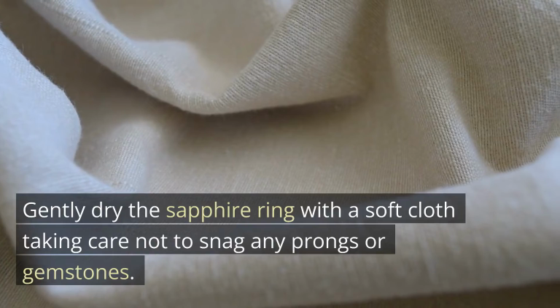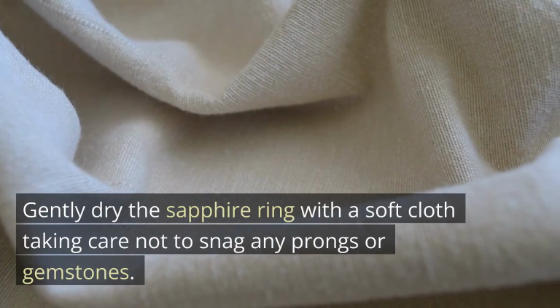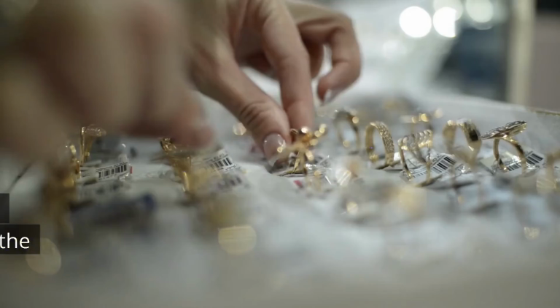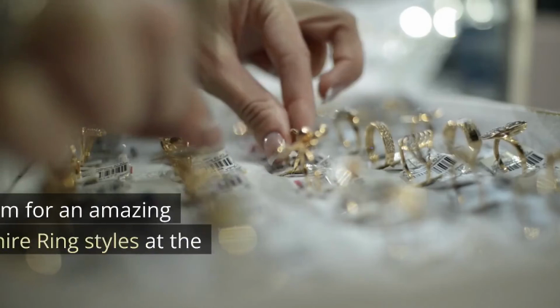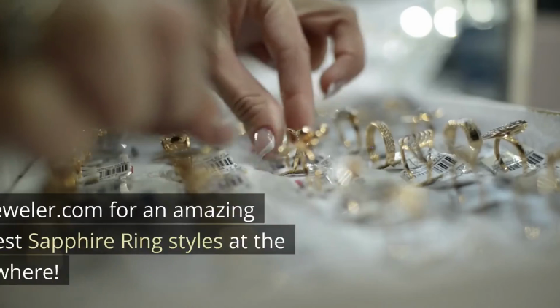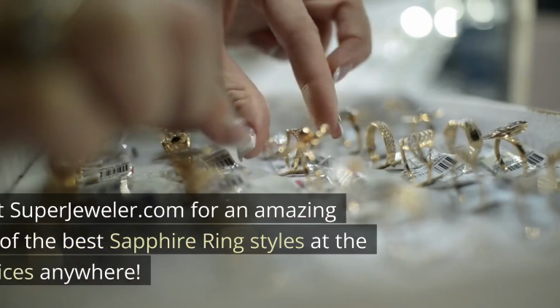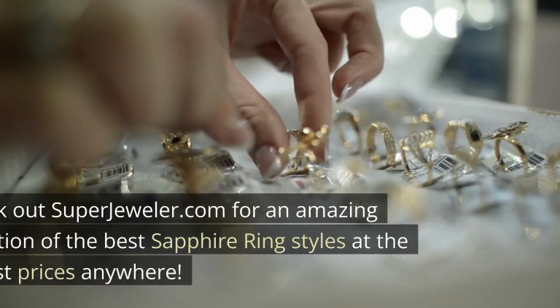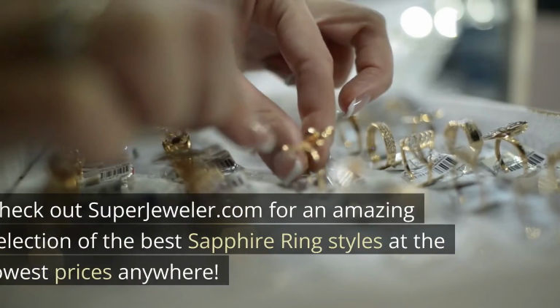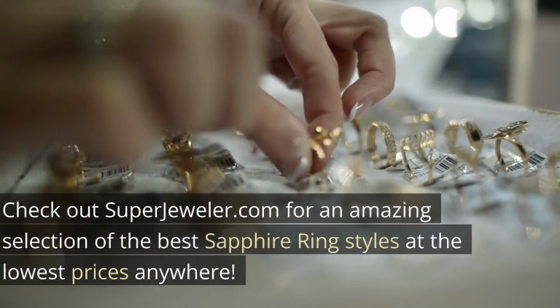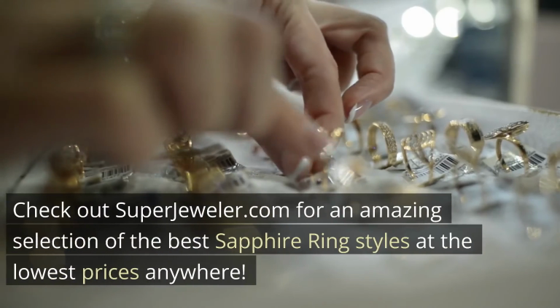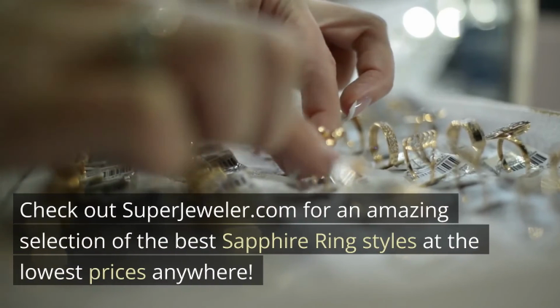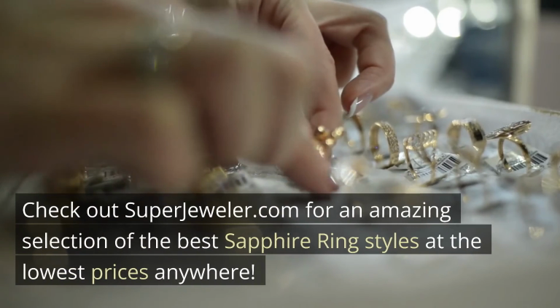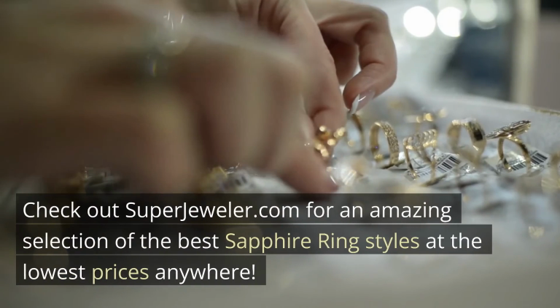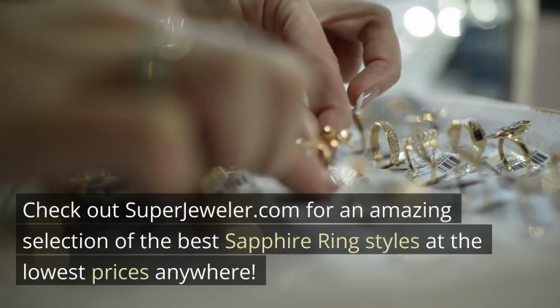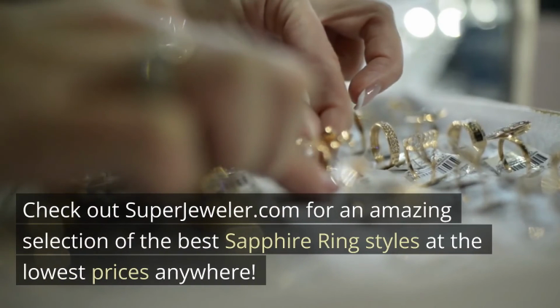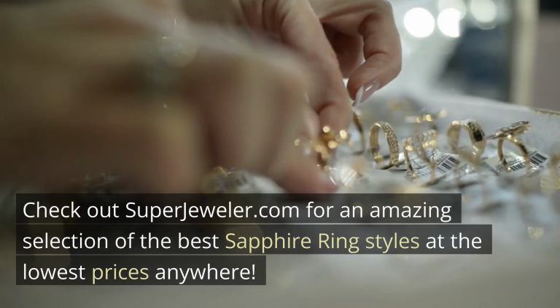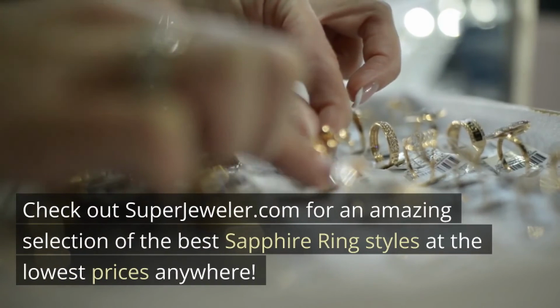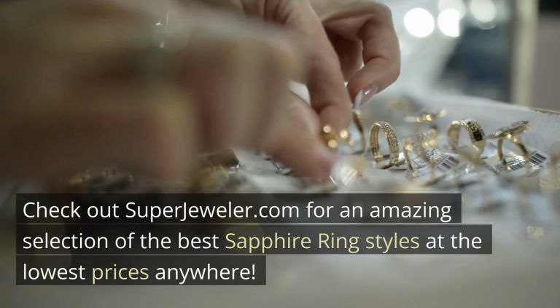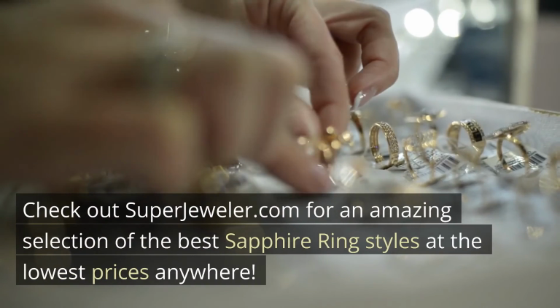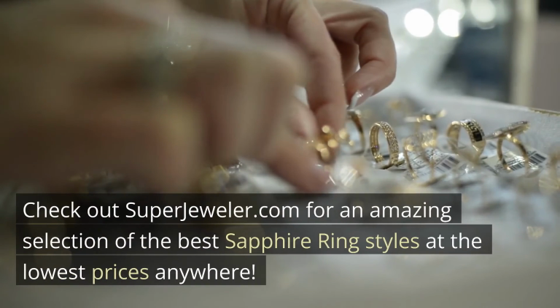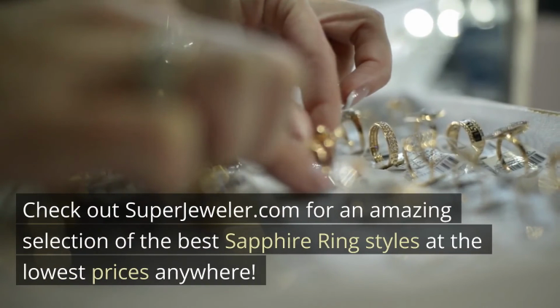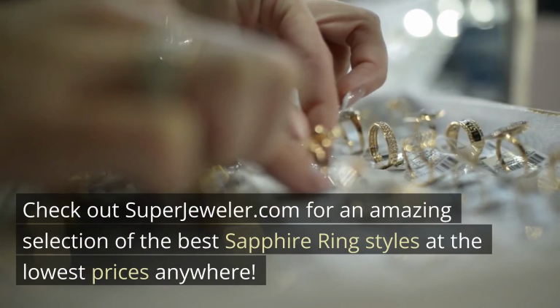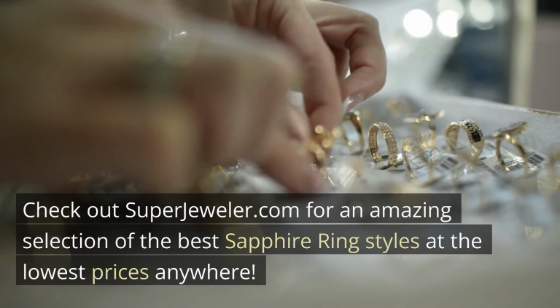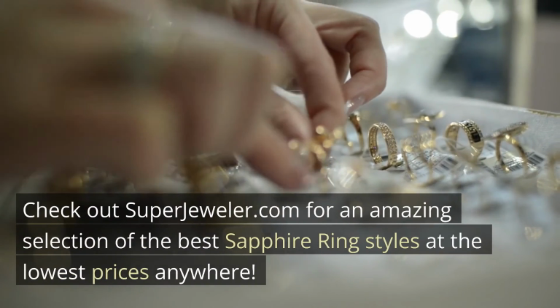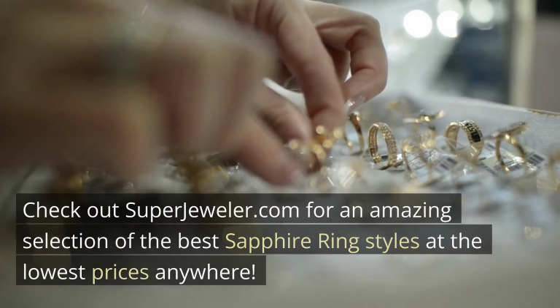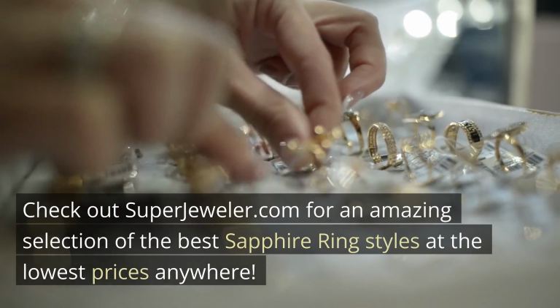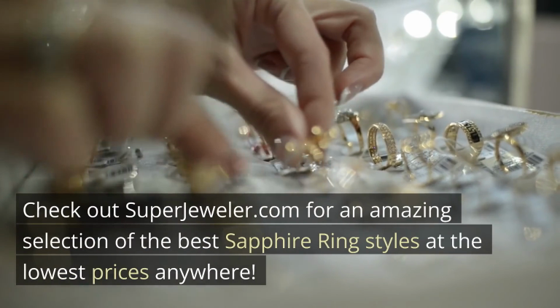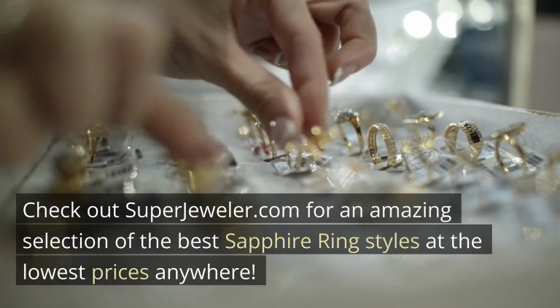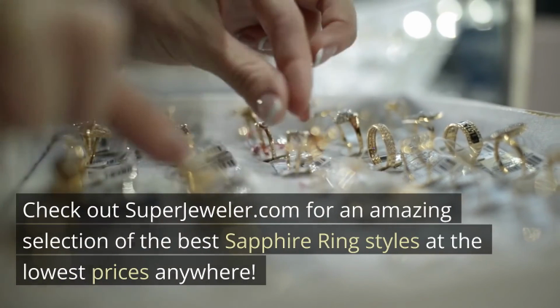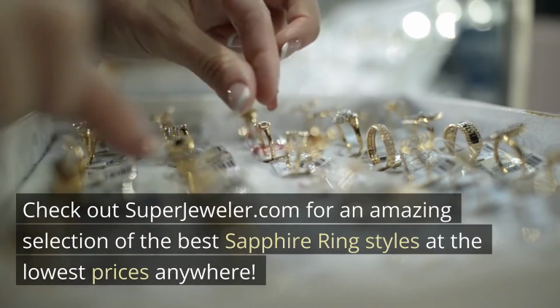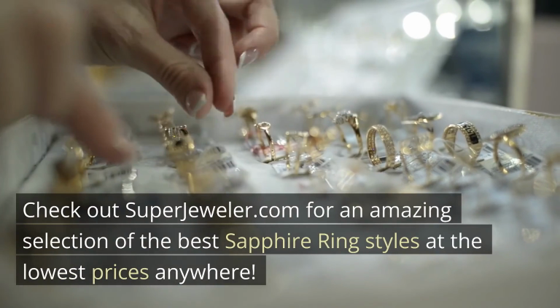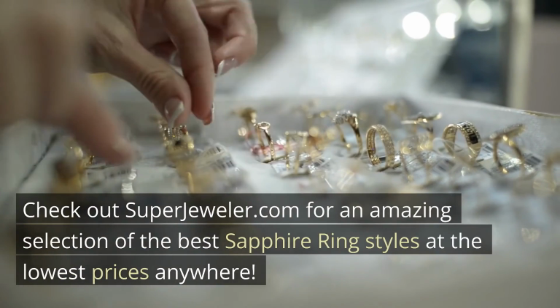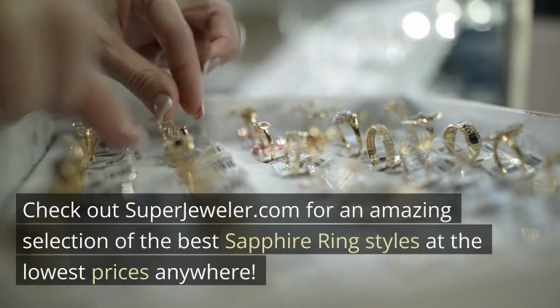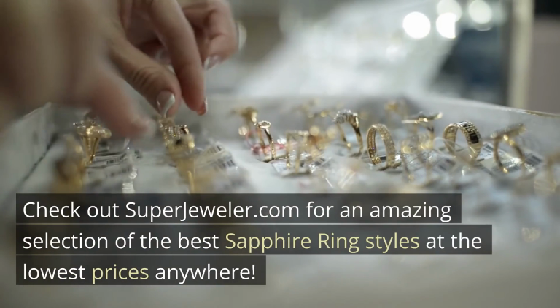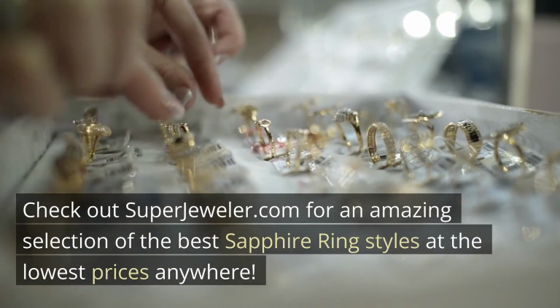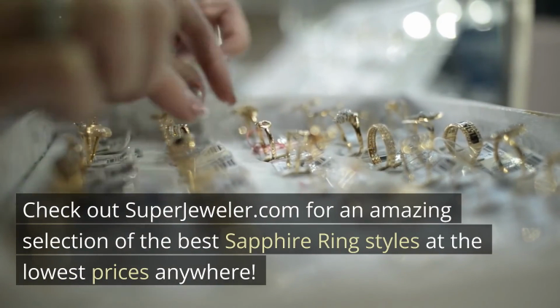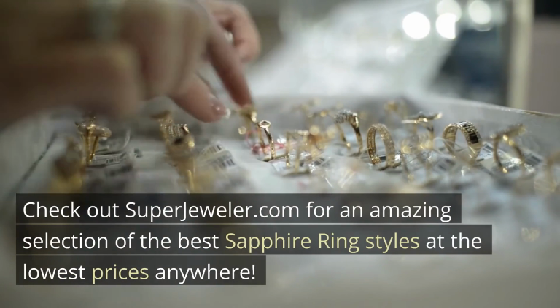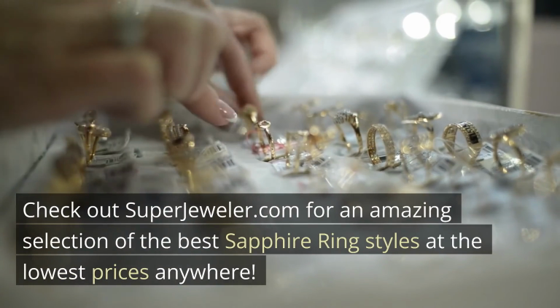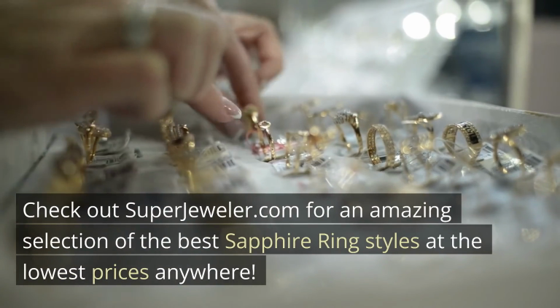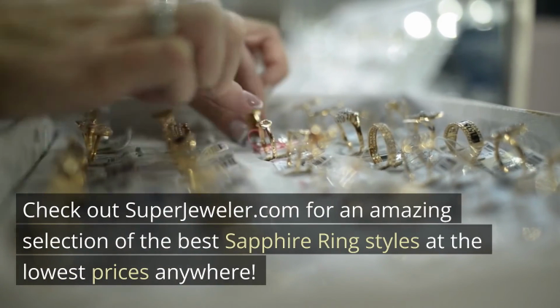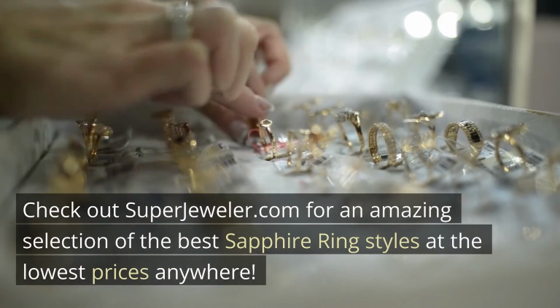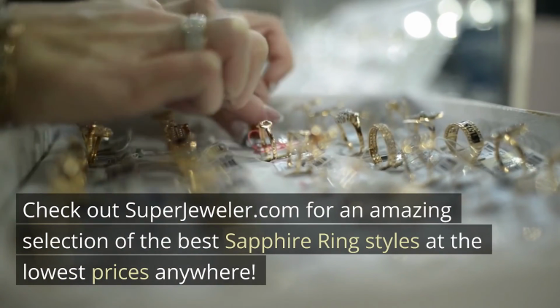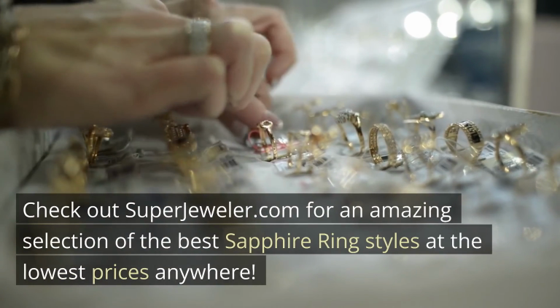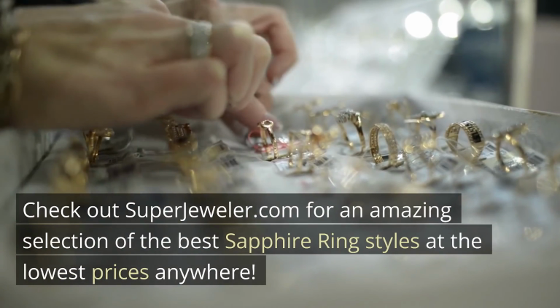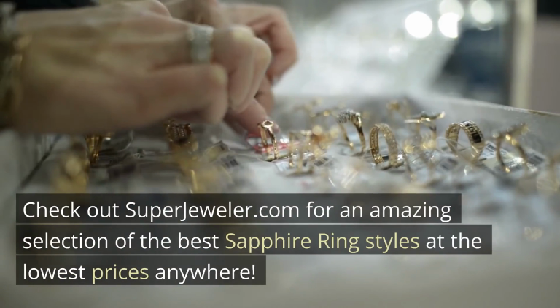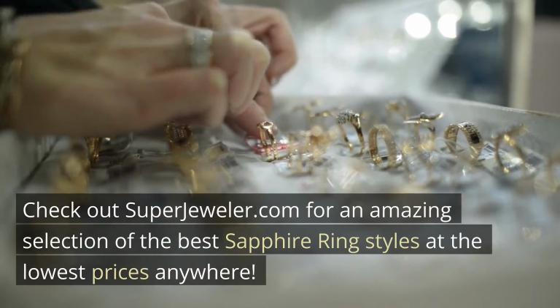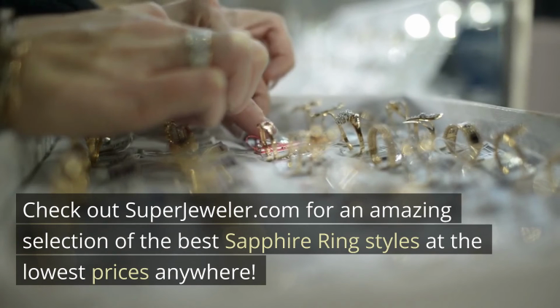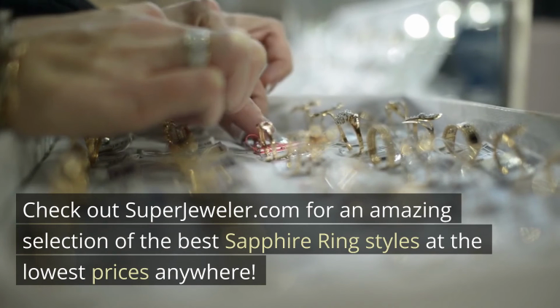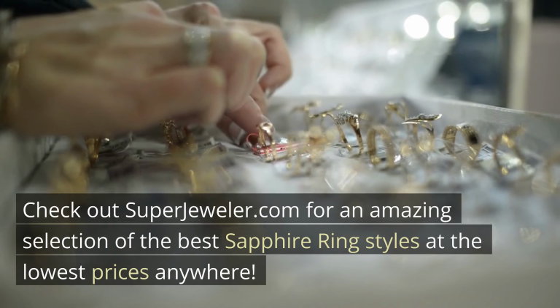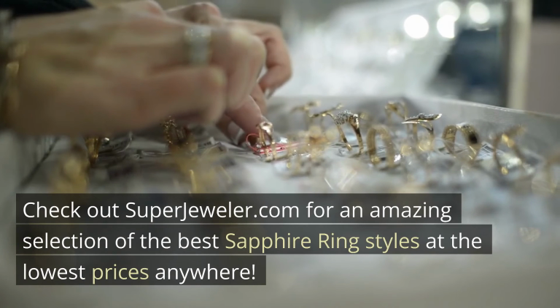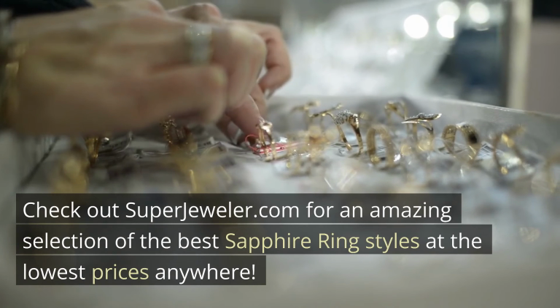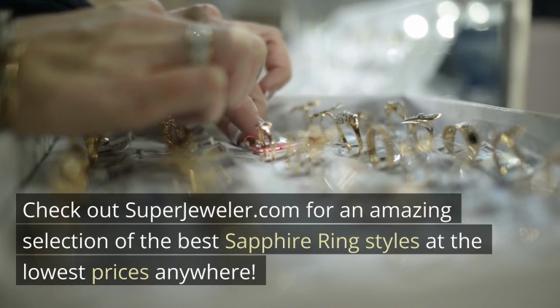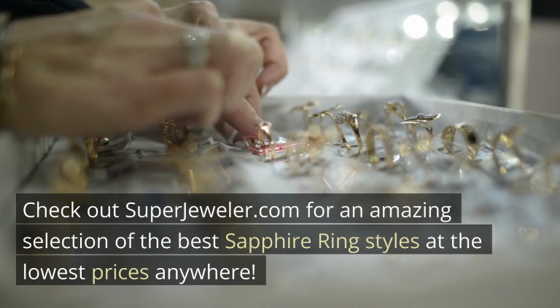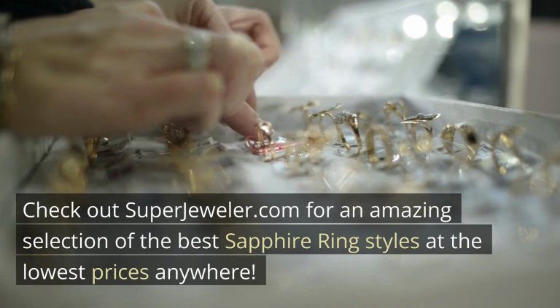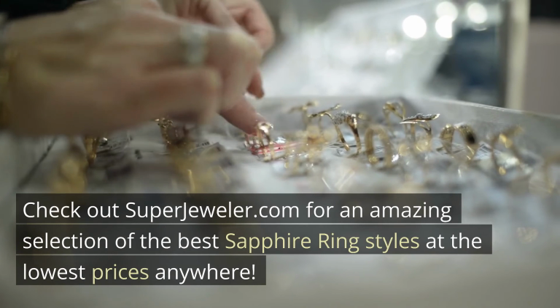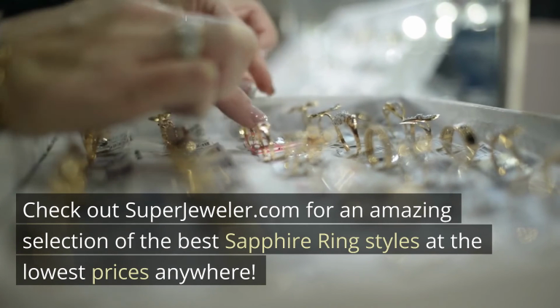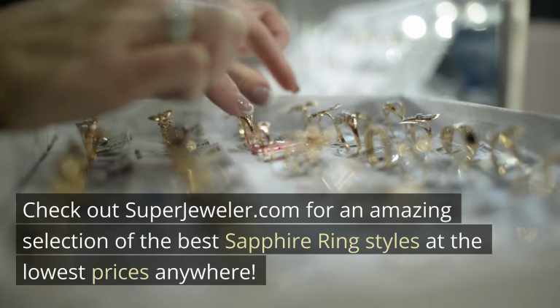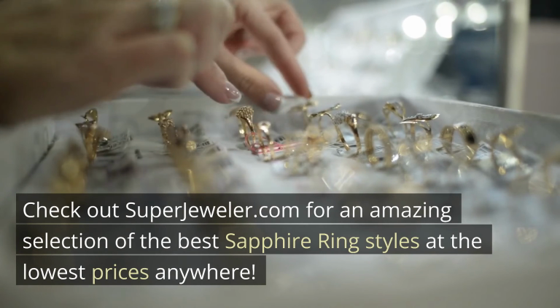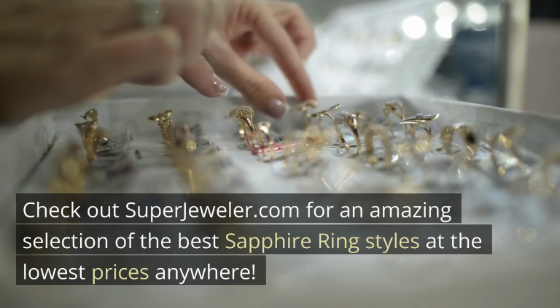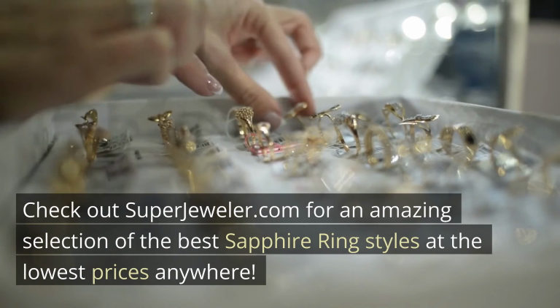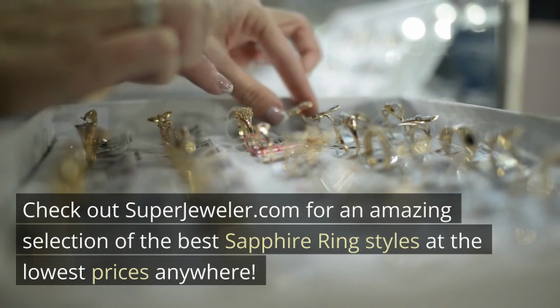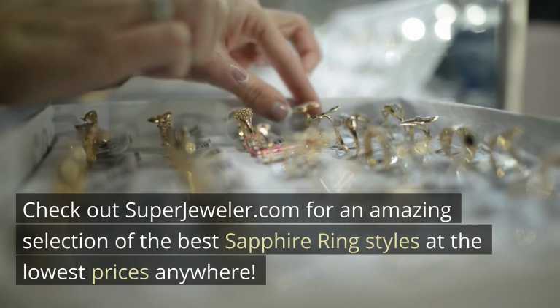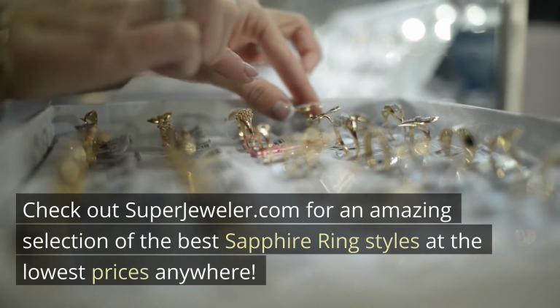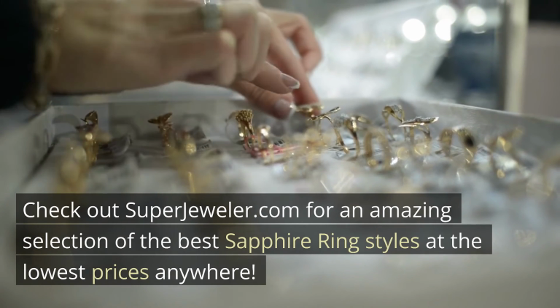Check out superjeweler.com for an amazing selection of the best sapphire ring styles at the lowest prices anywhere.